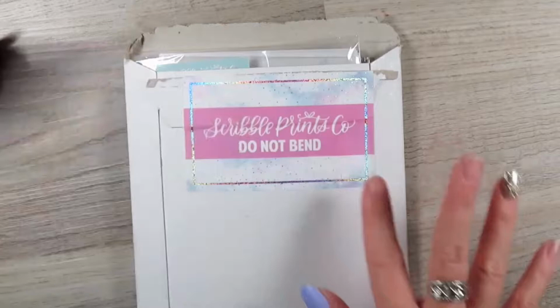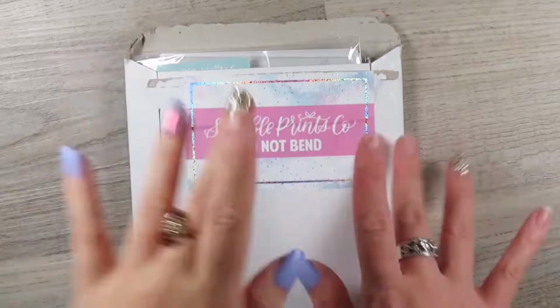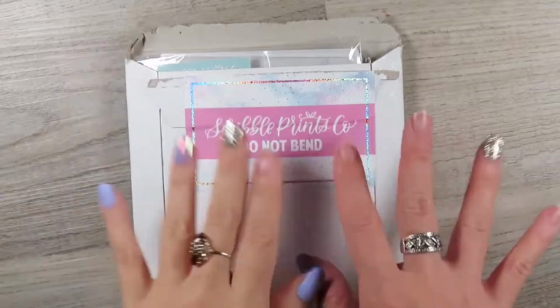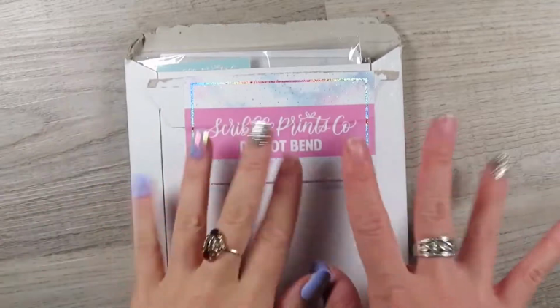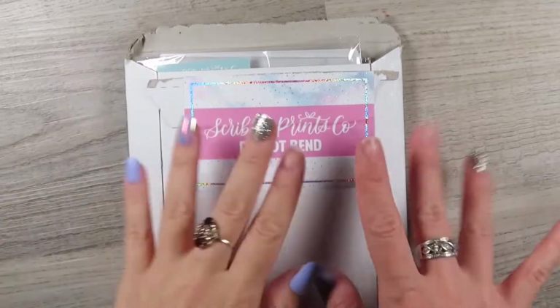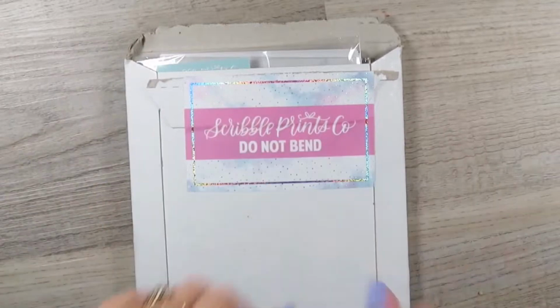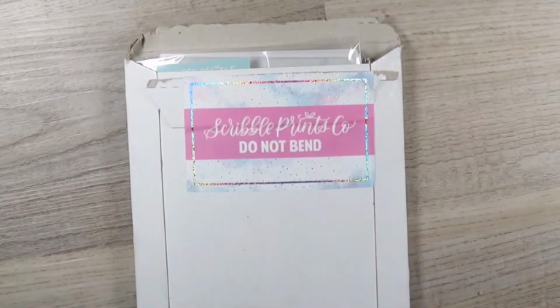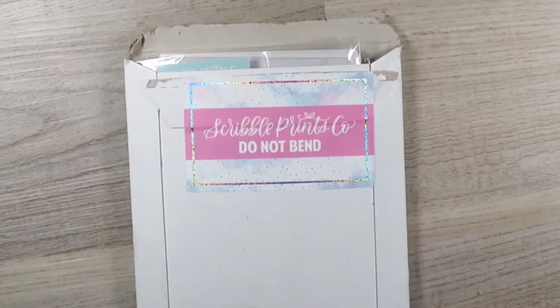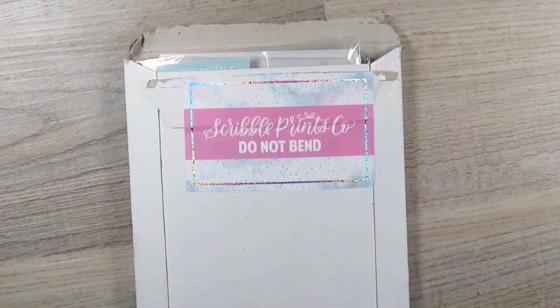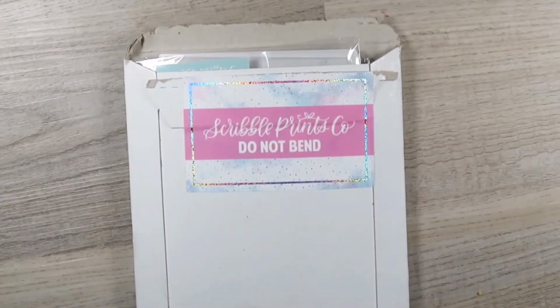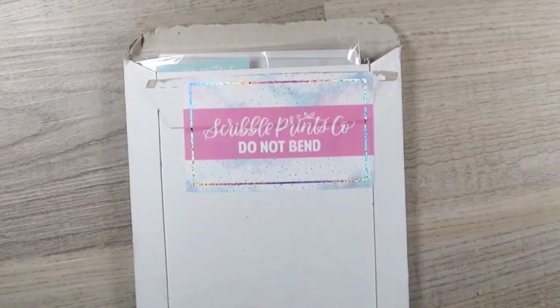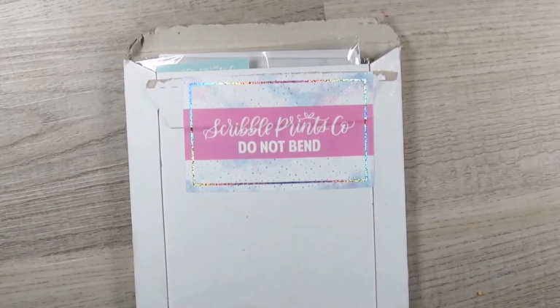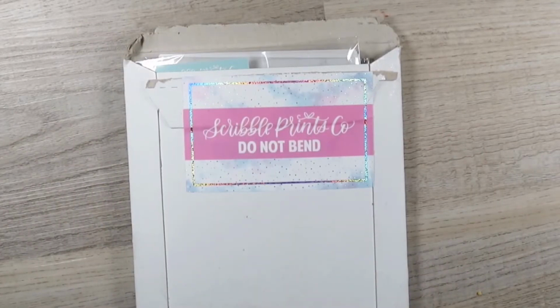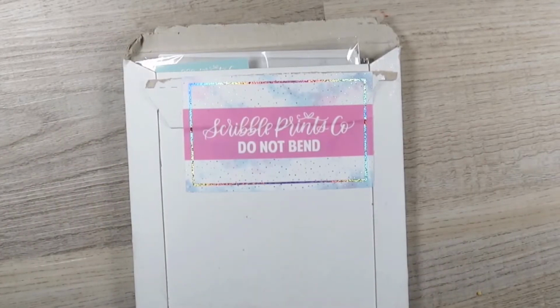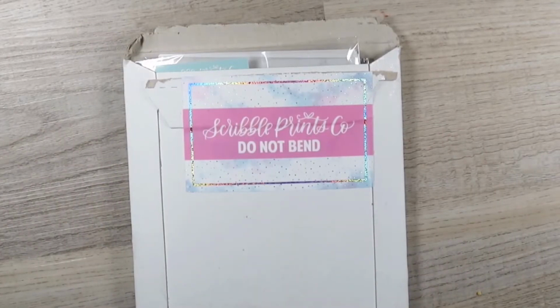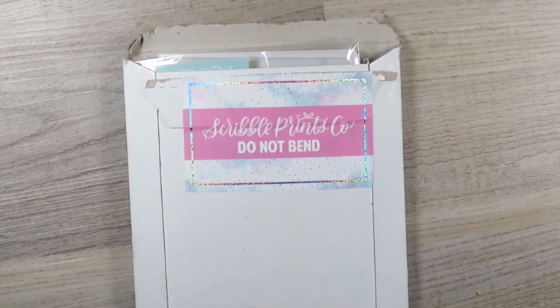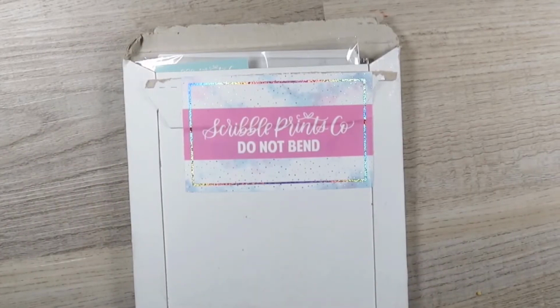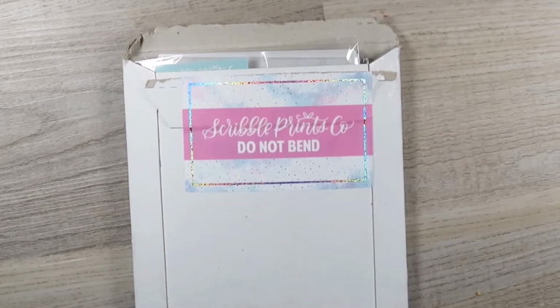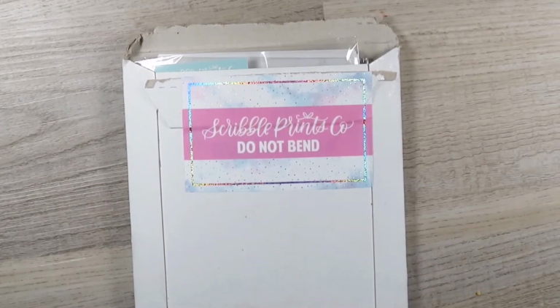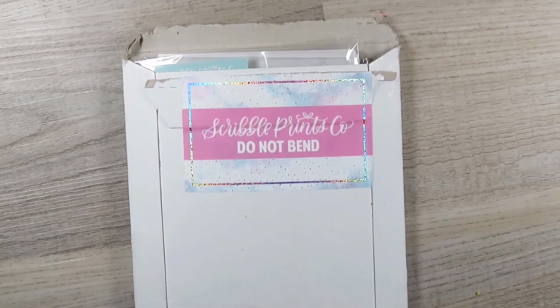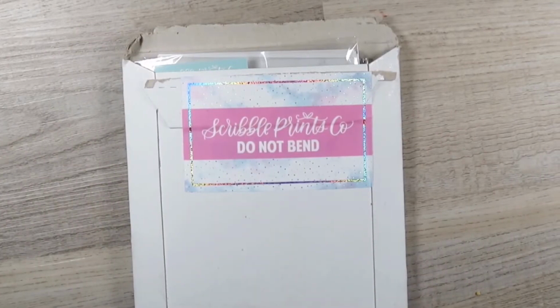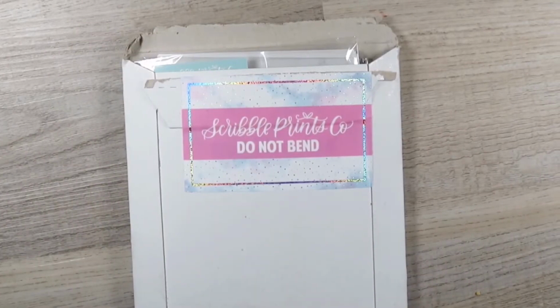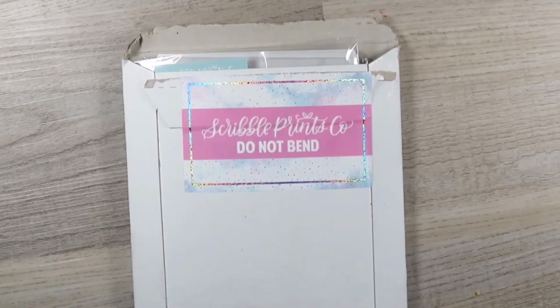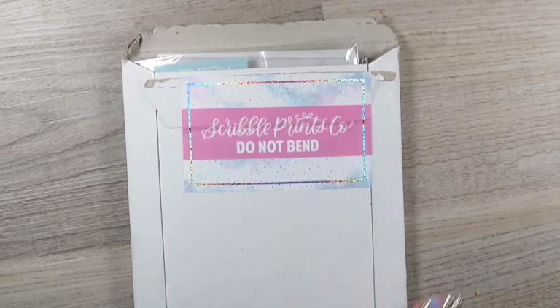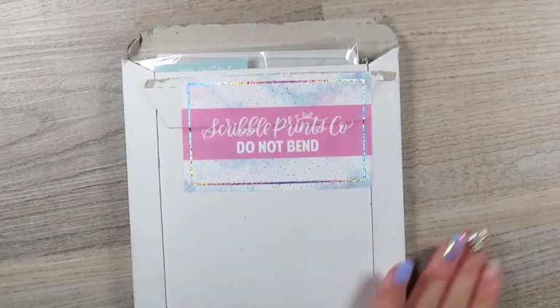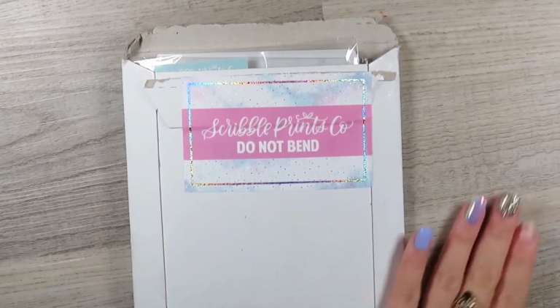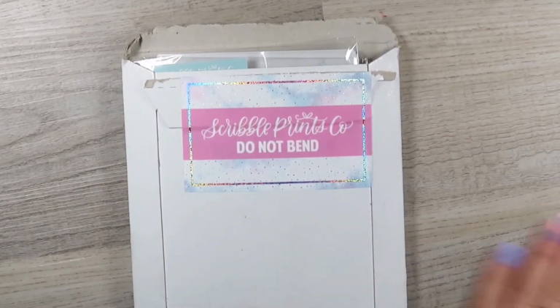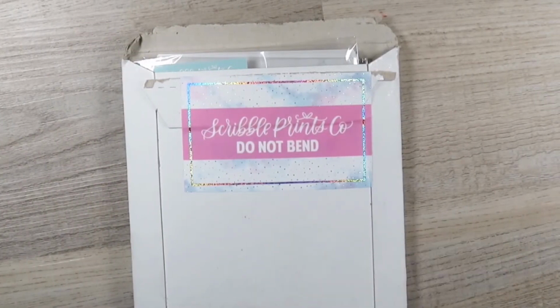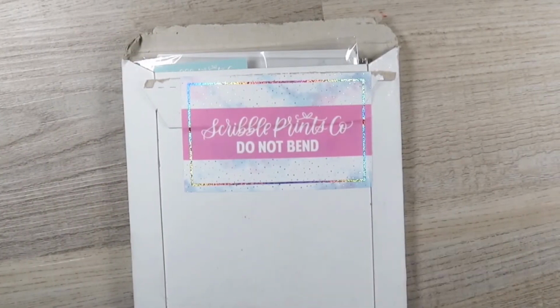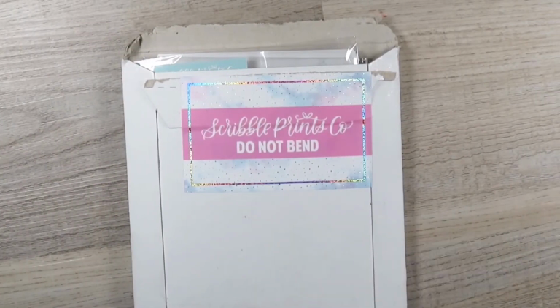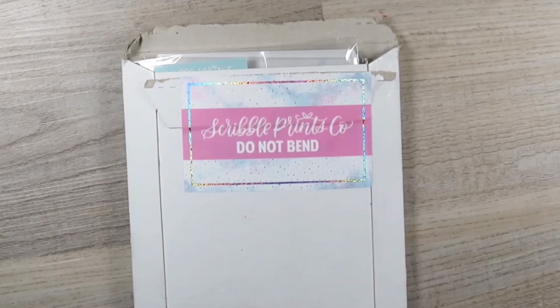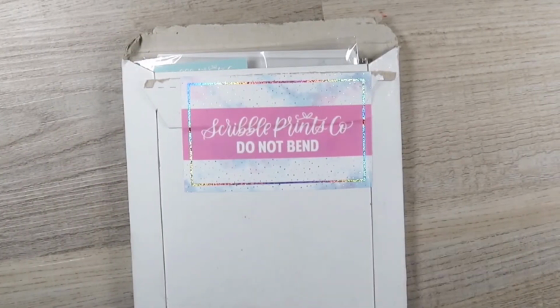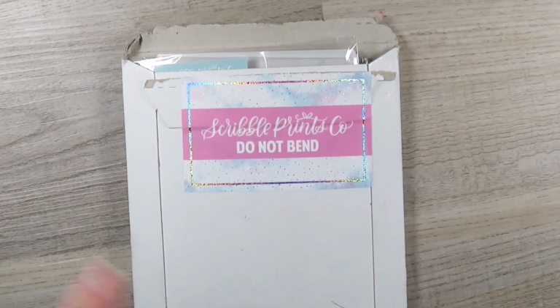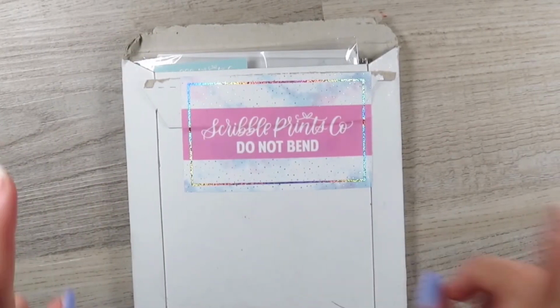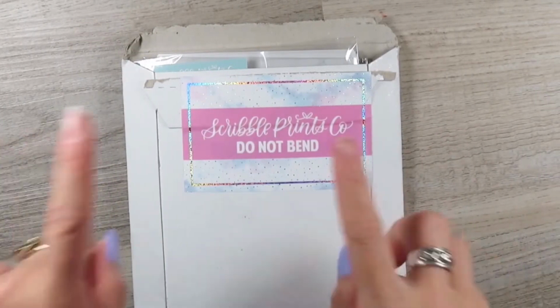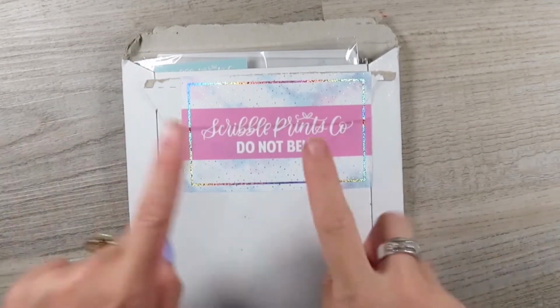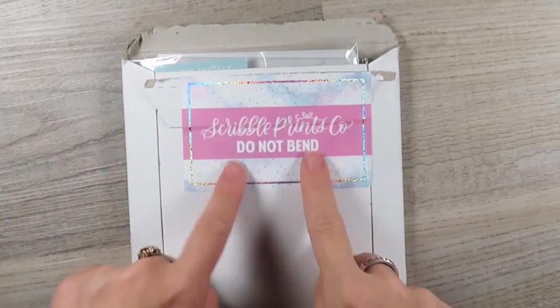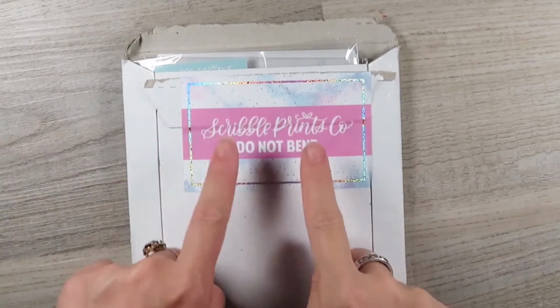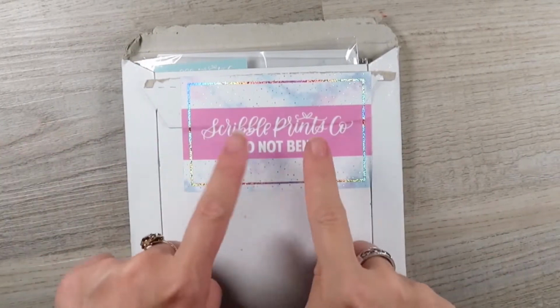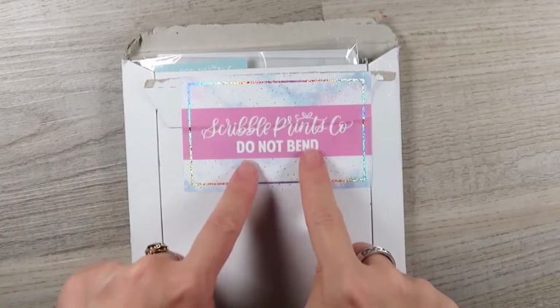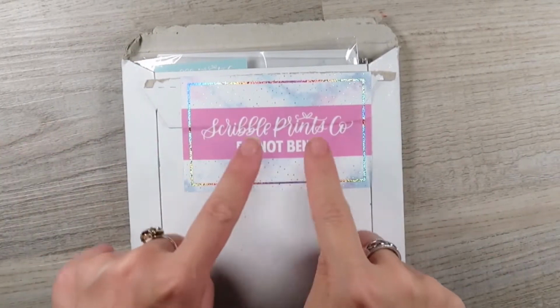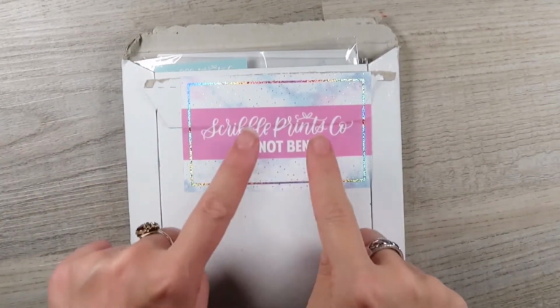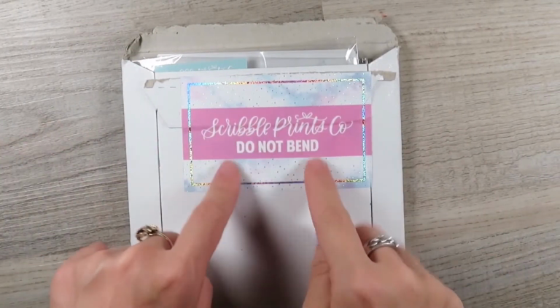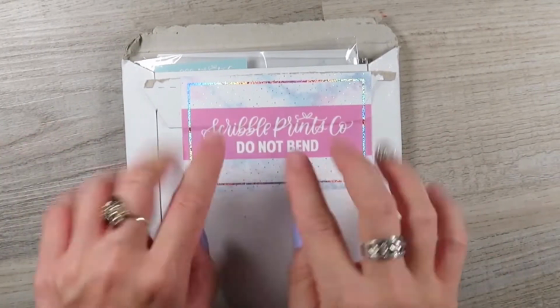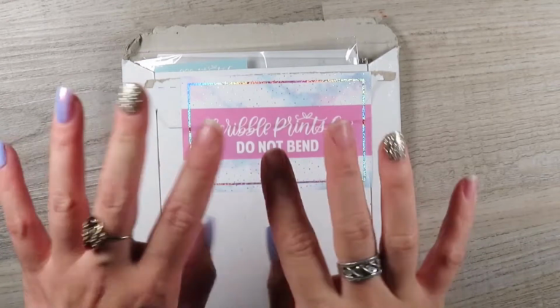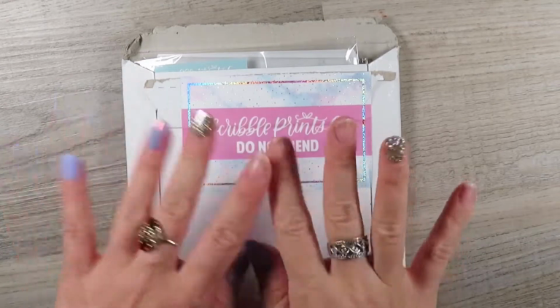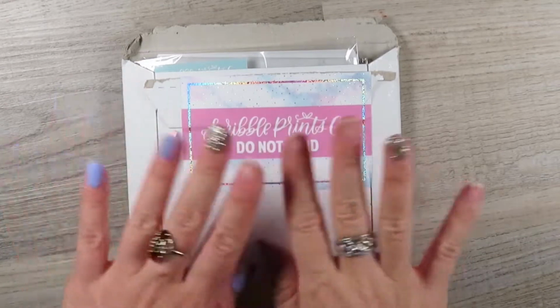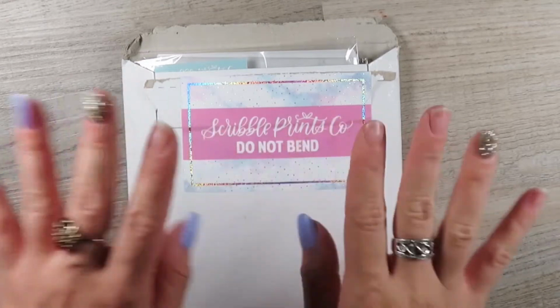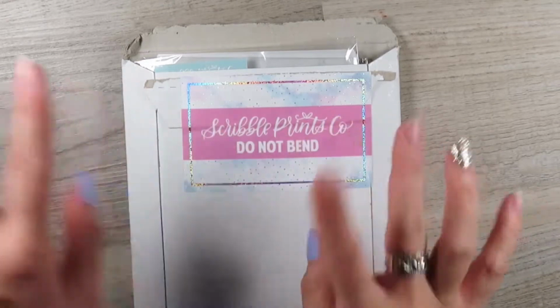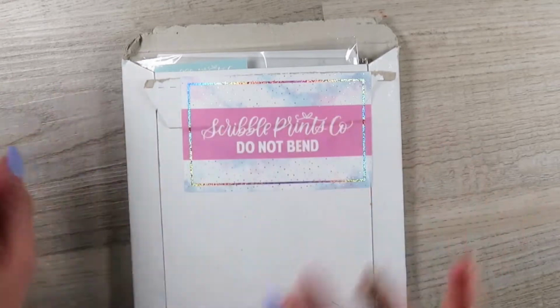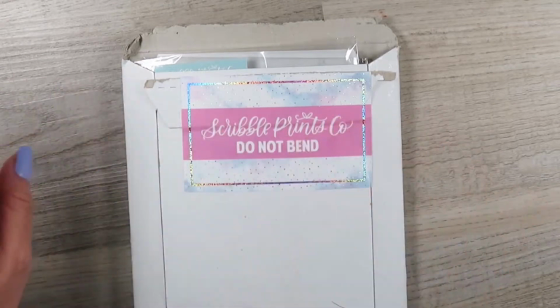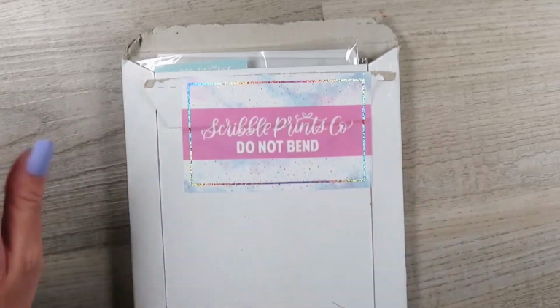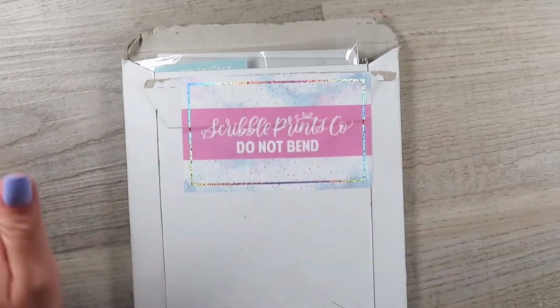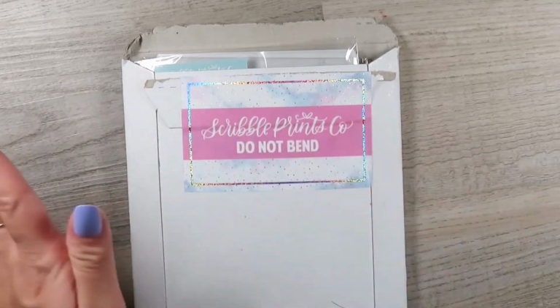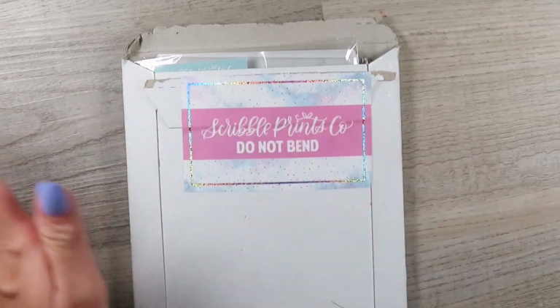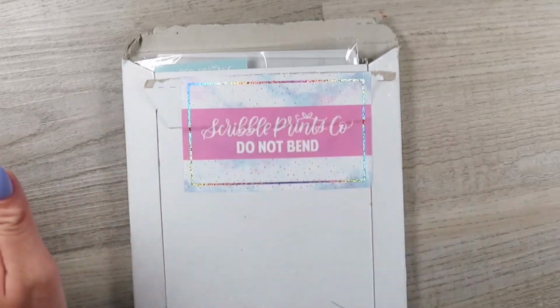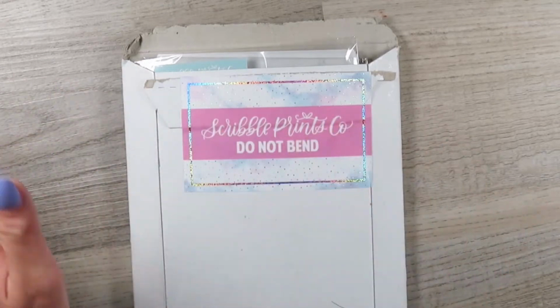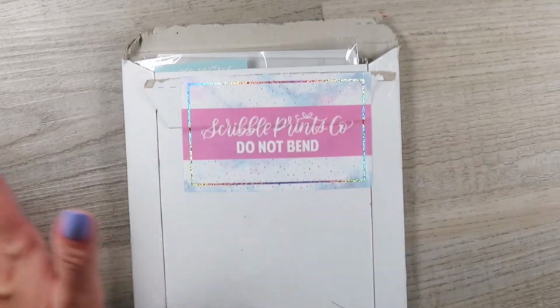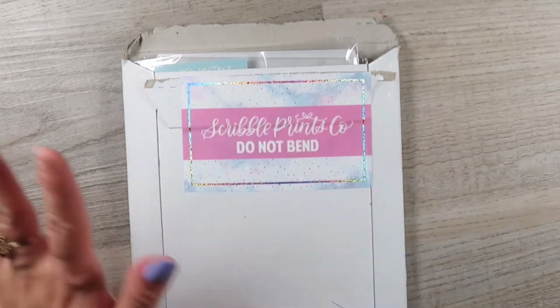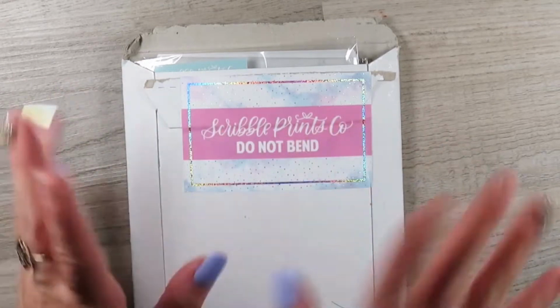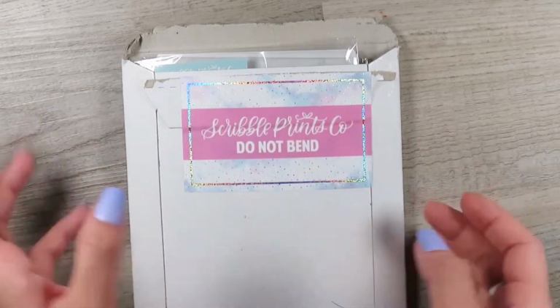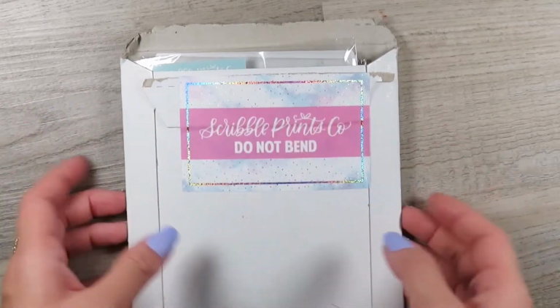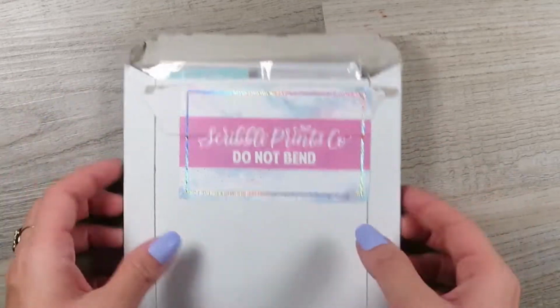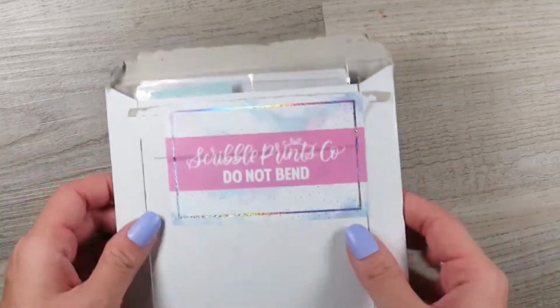Hi guys, welcome back to today's video. Today I'm going to be doing a Scroble Prints co-haul and I am beyond excited.